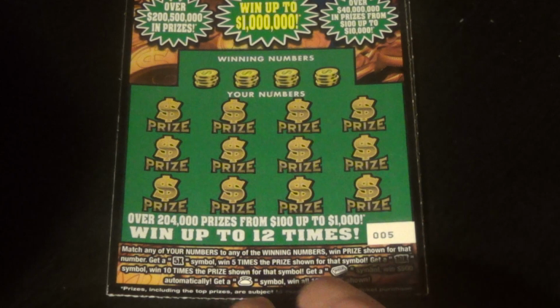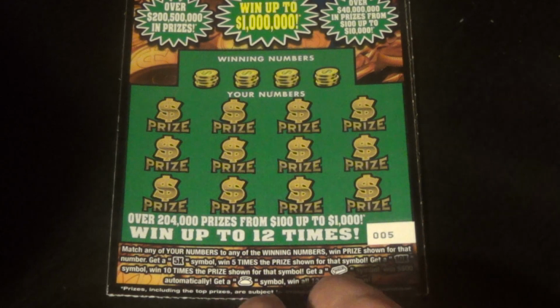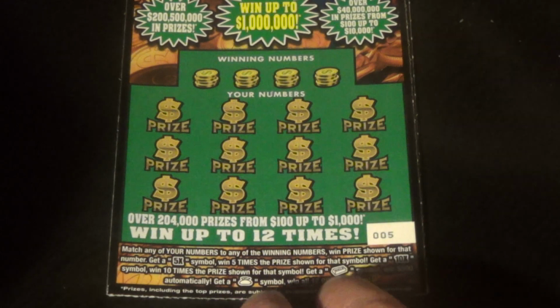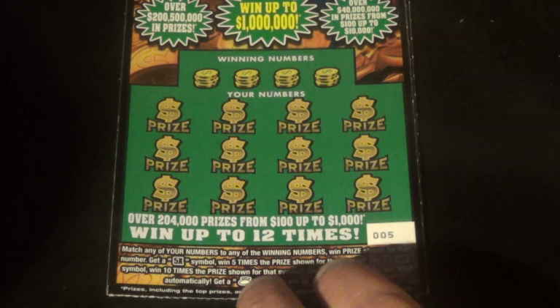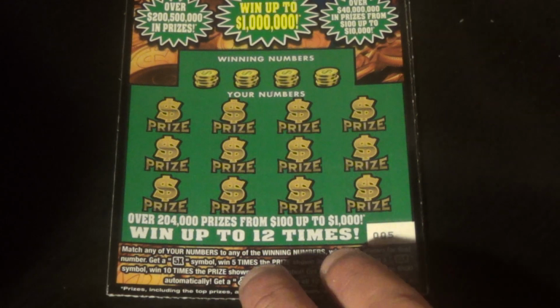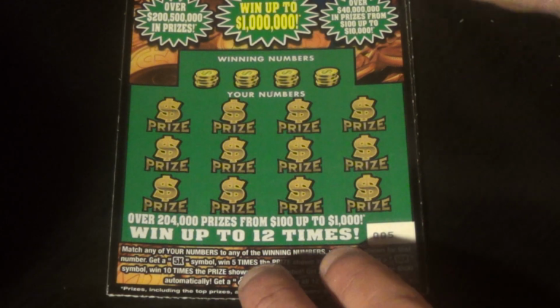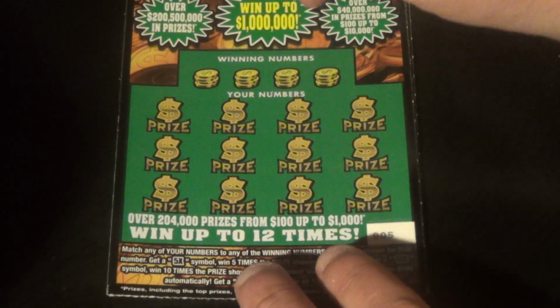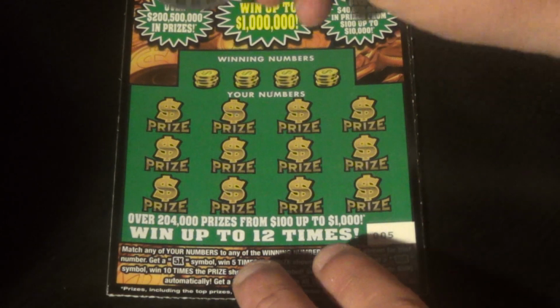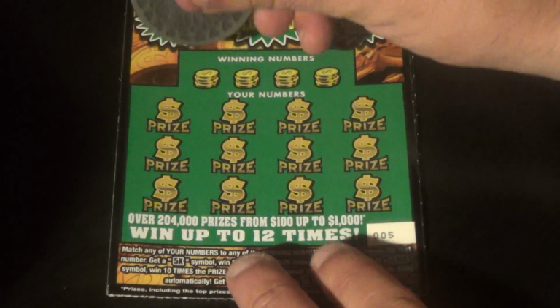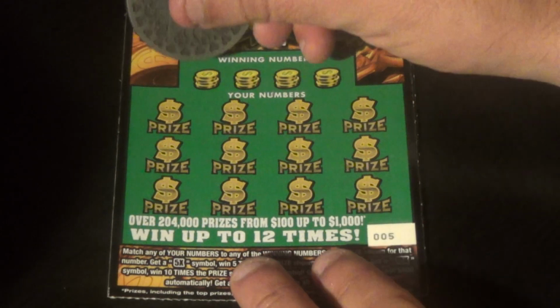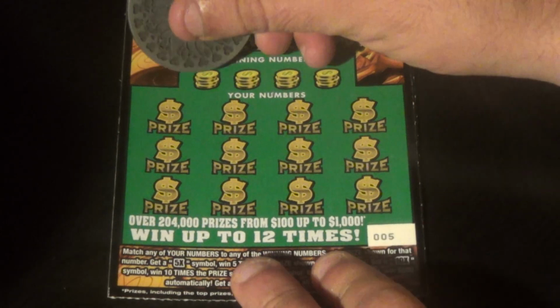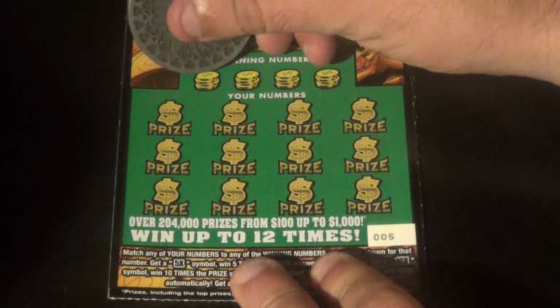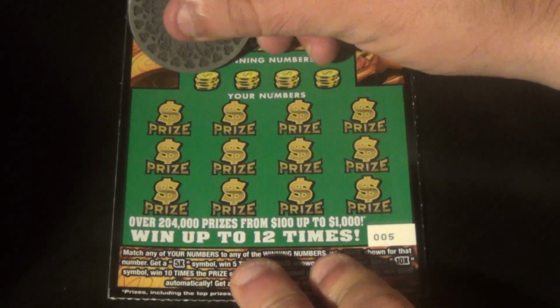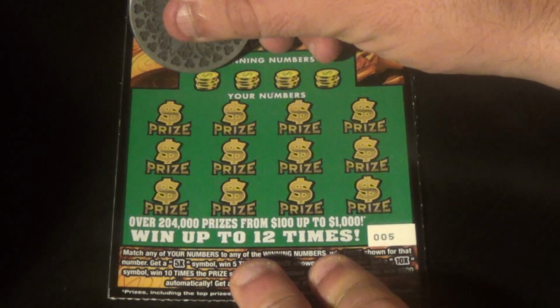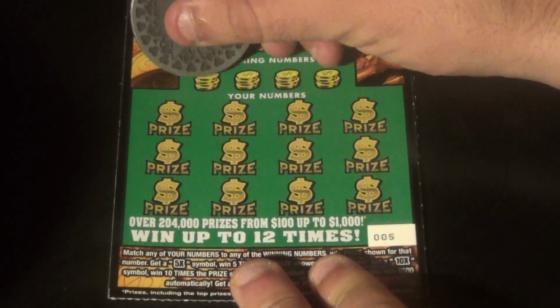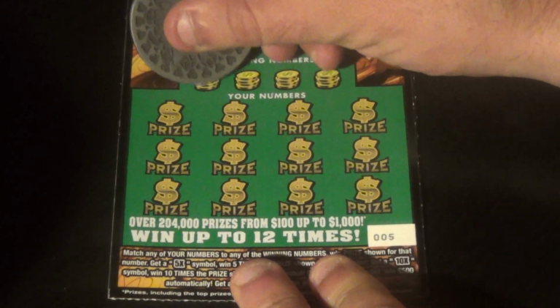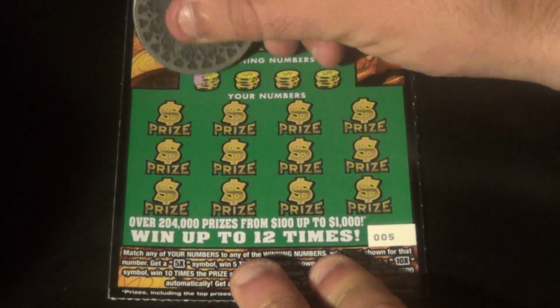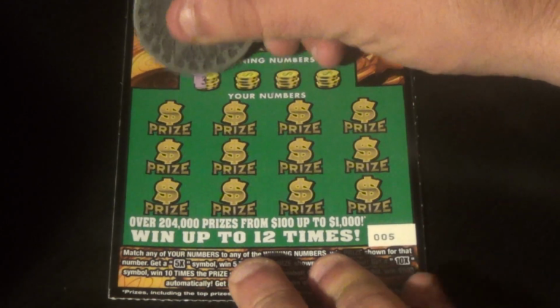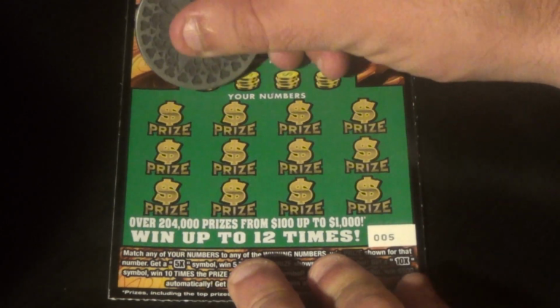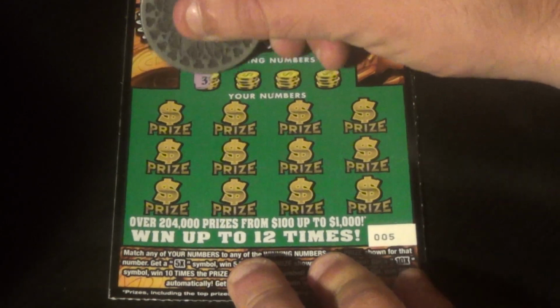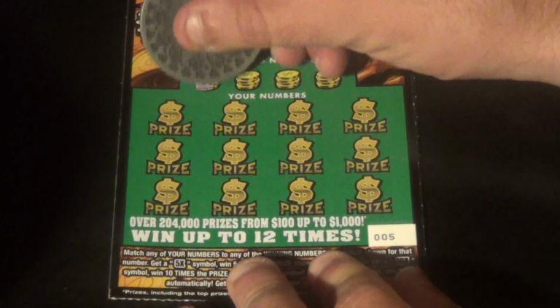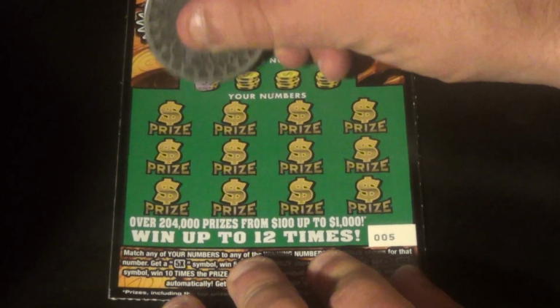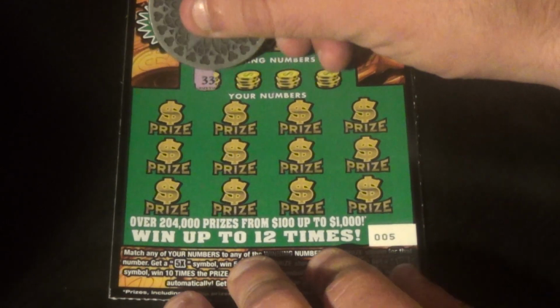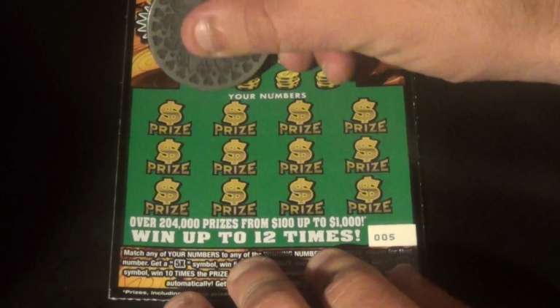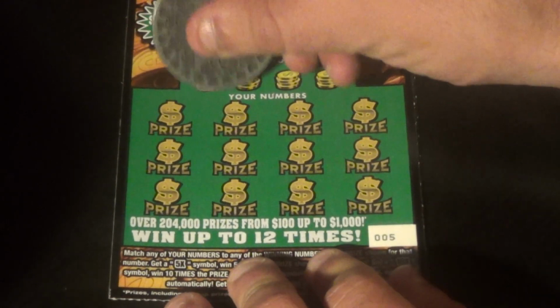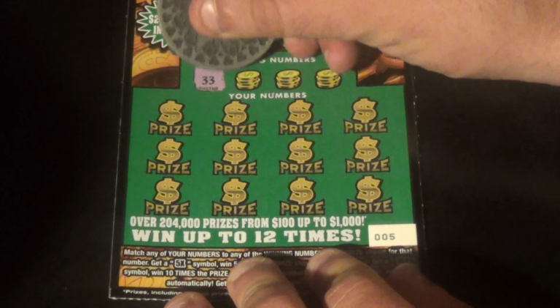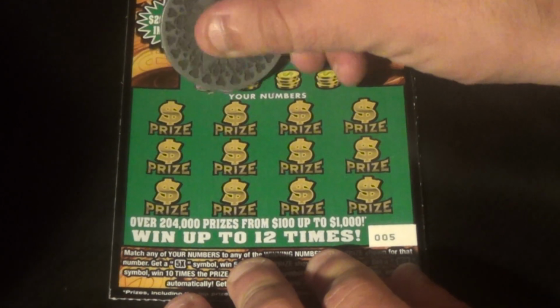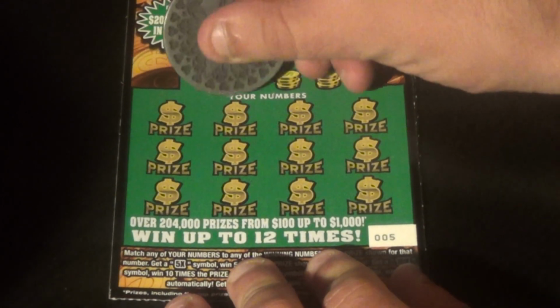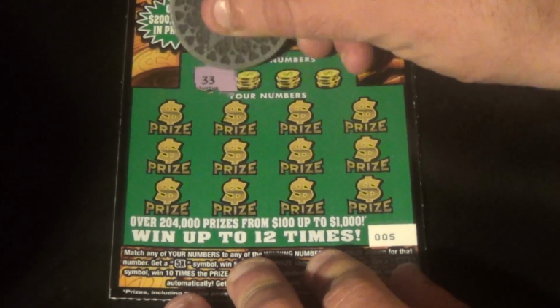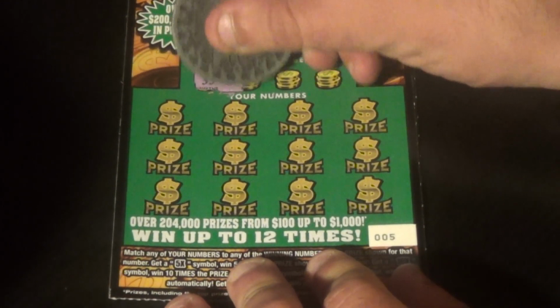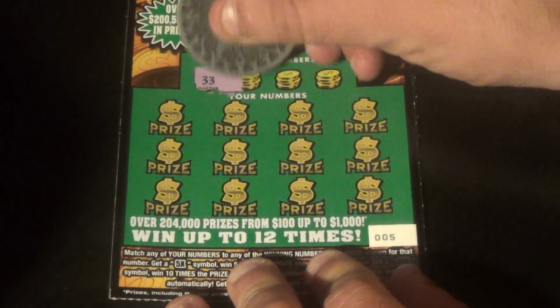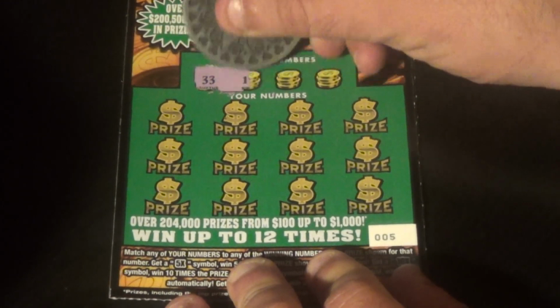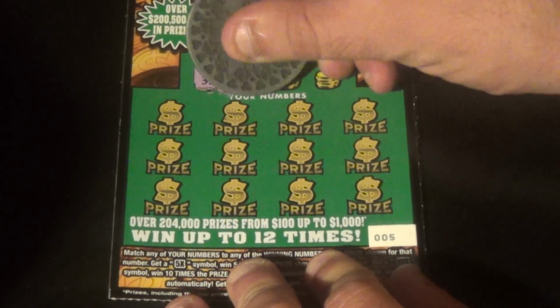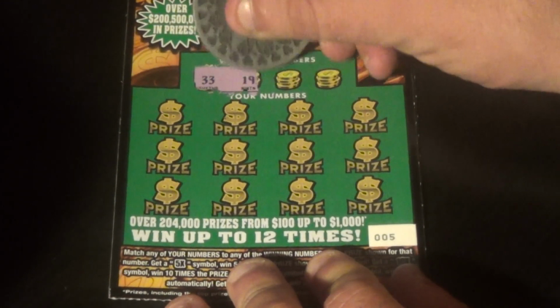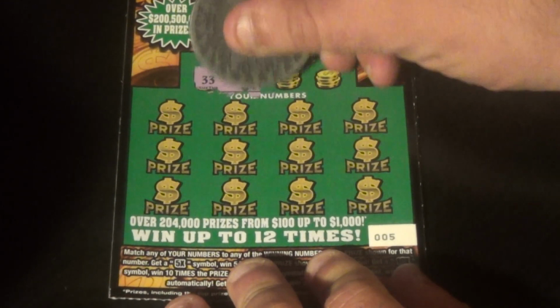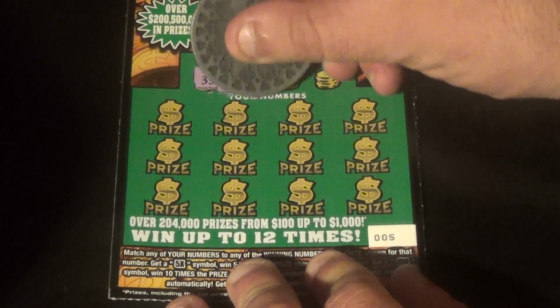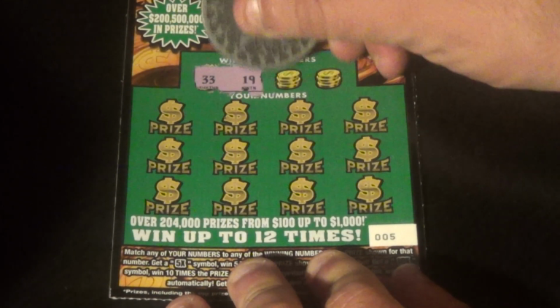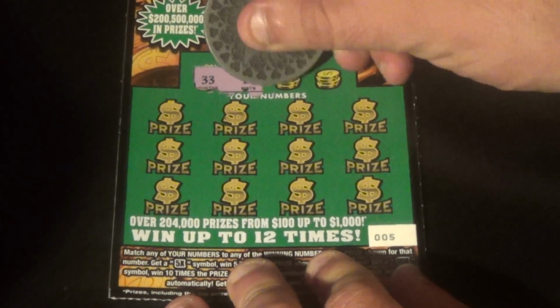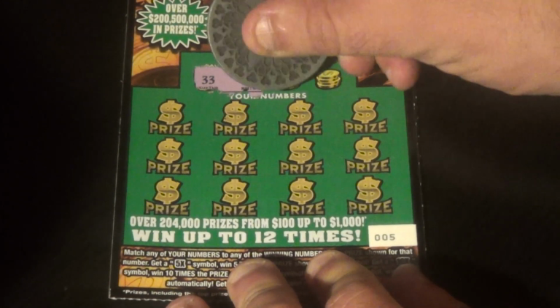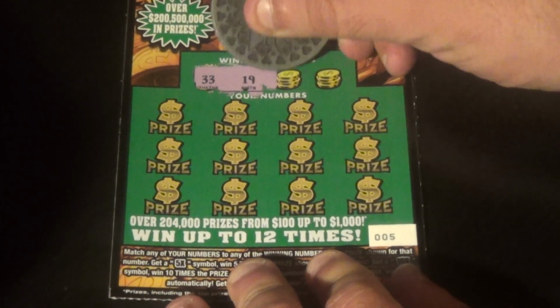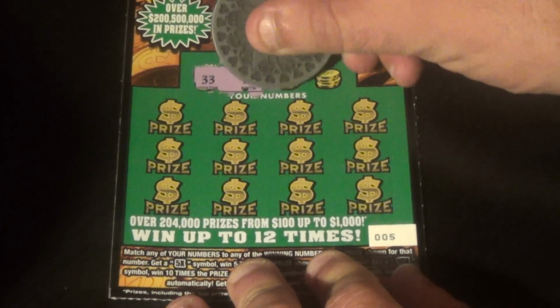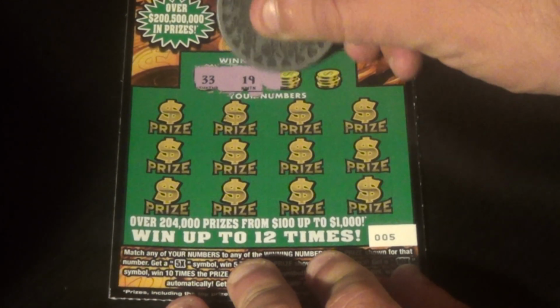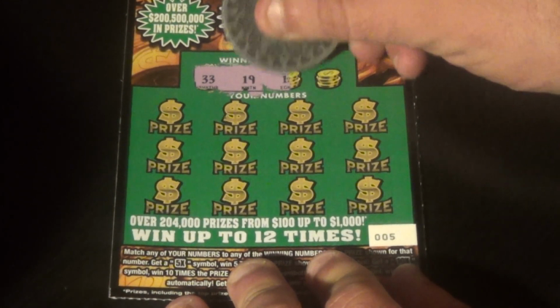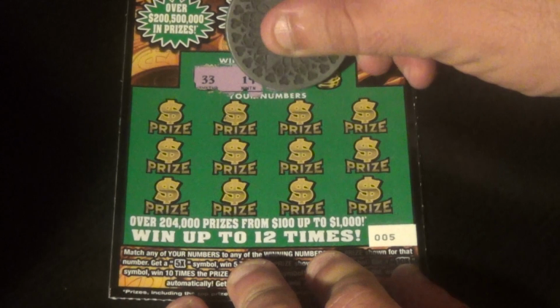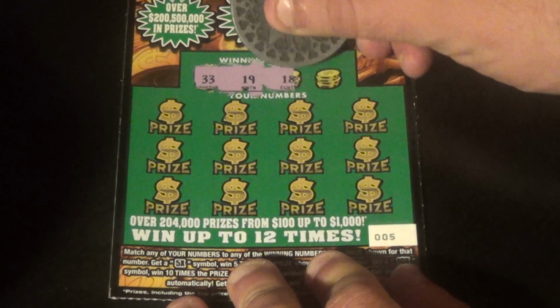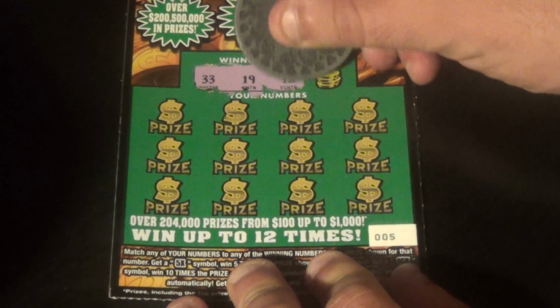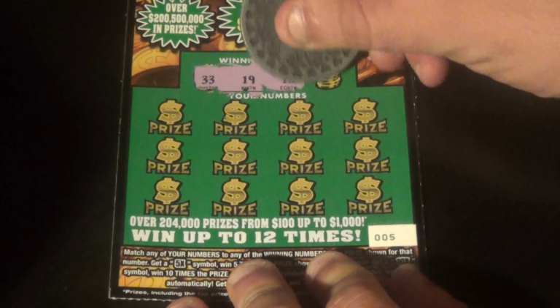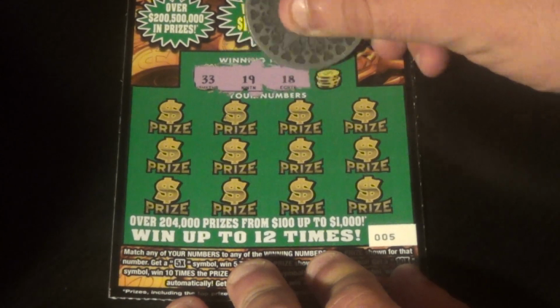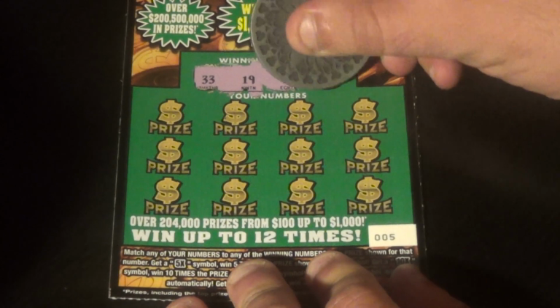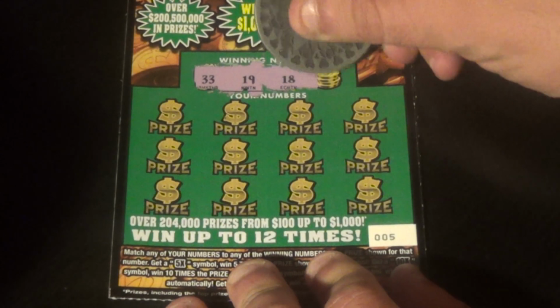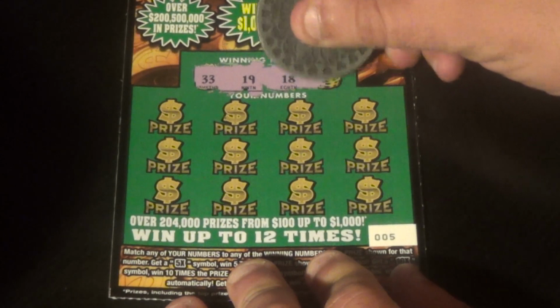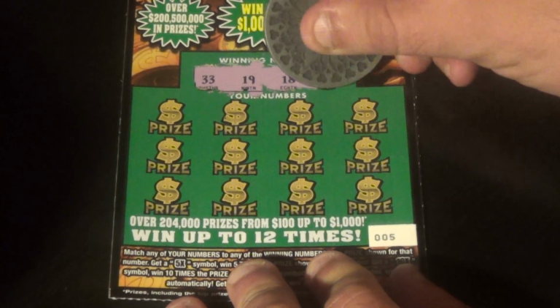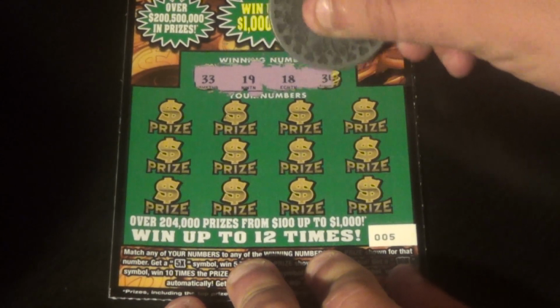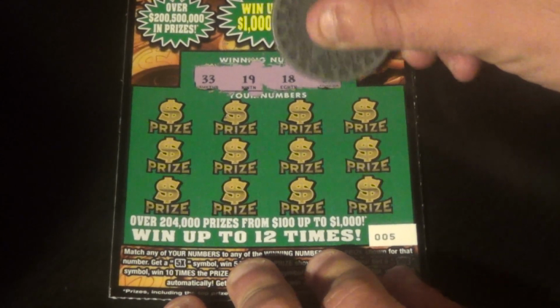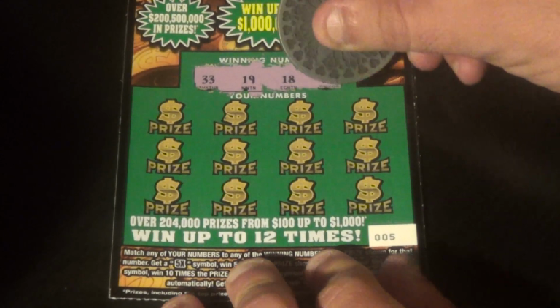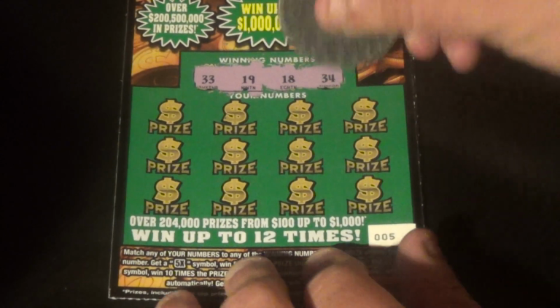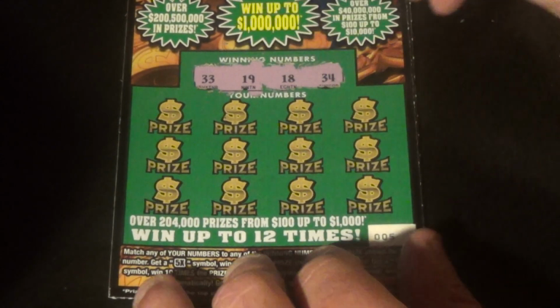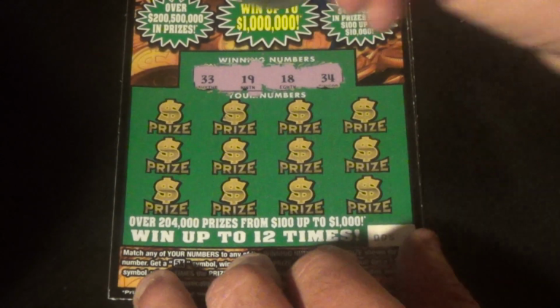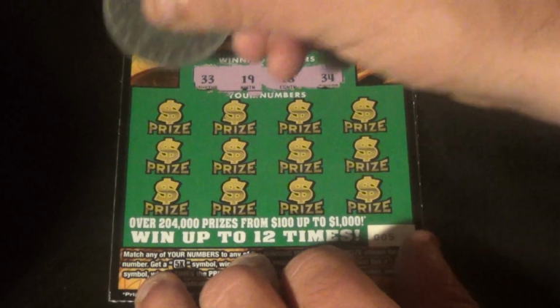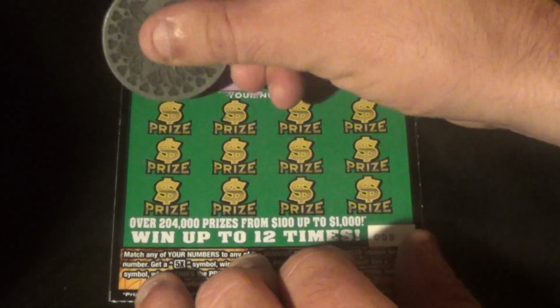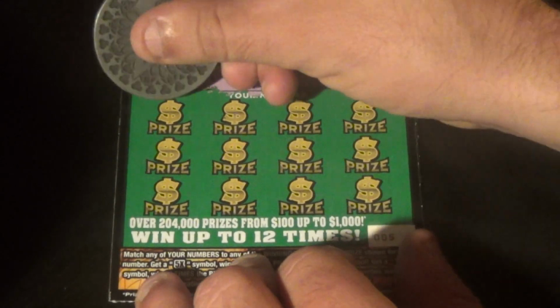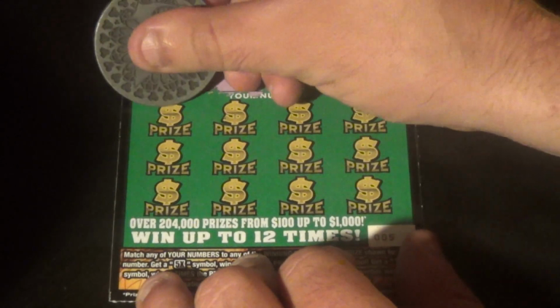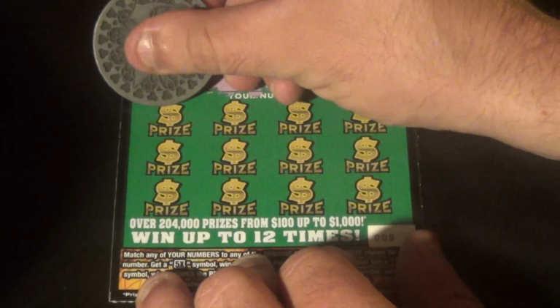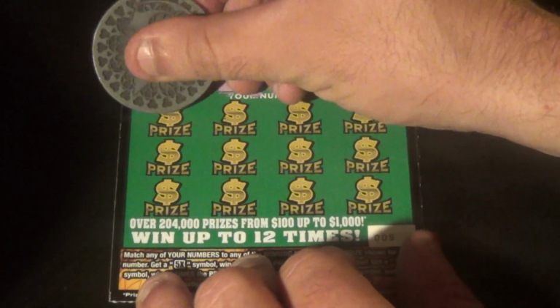Tickets 5, 6, and 7. On ticket number 5 we're looking for 33, 19, 18, and 34.